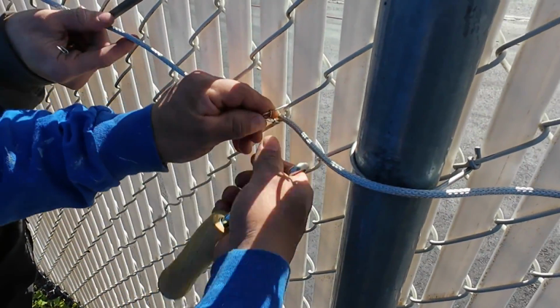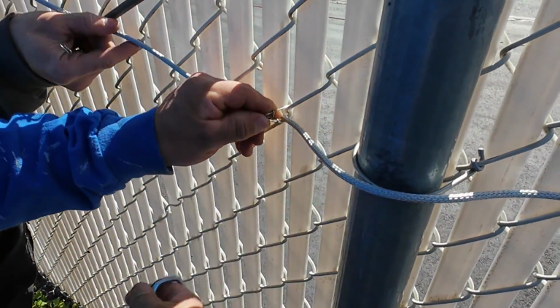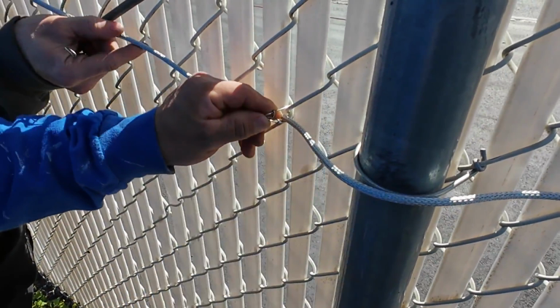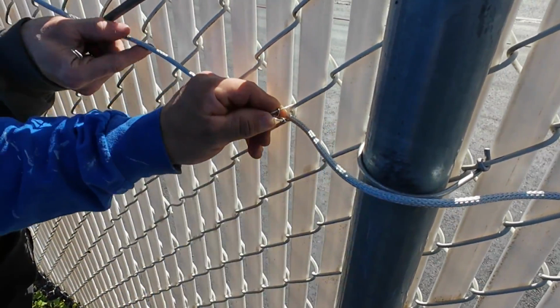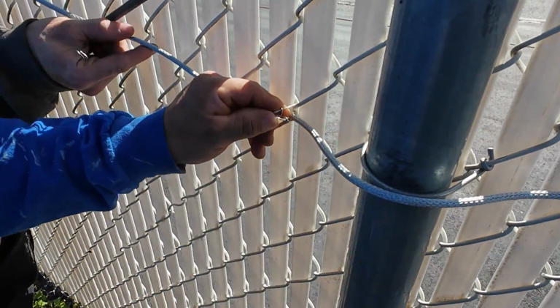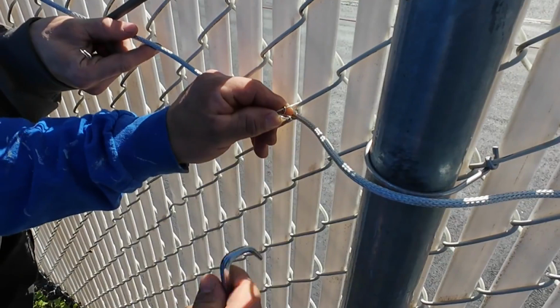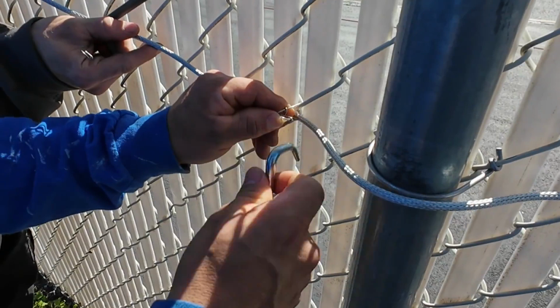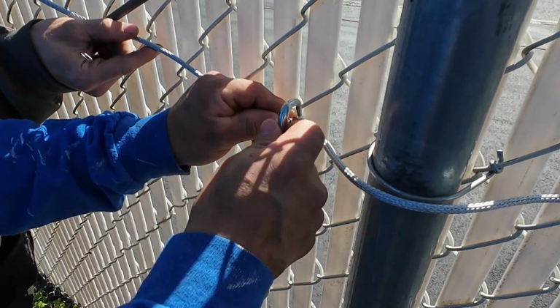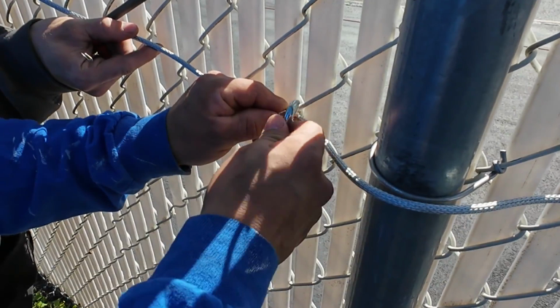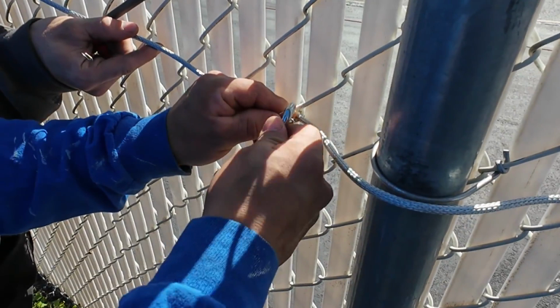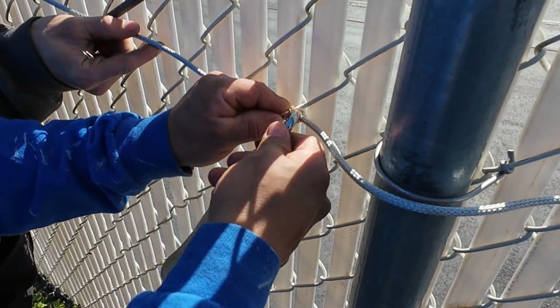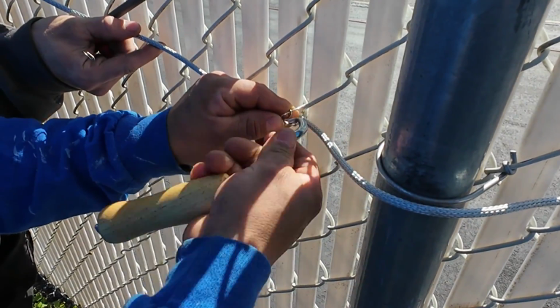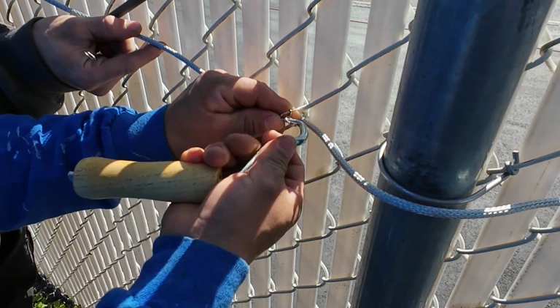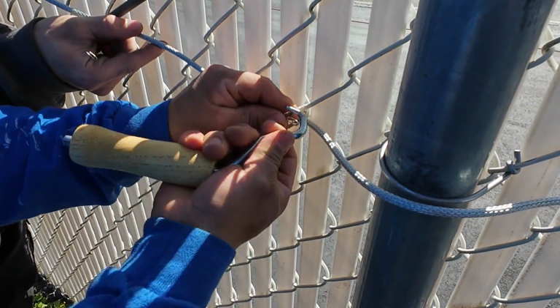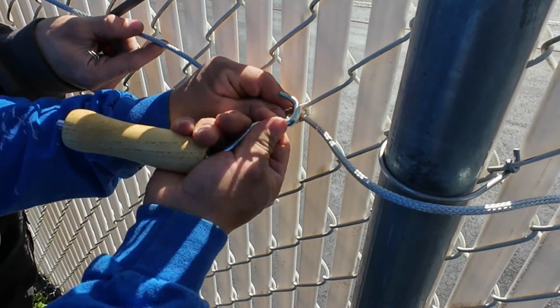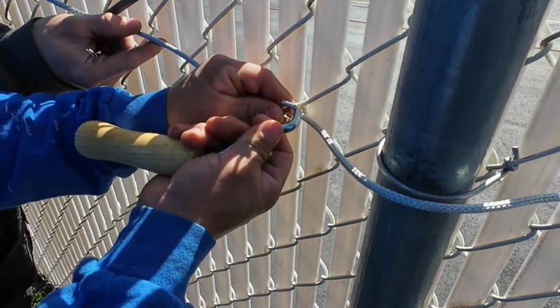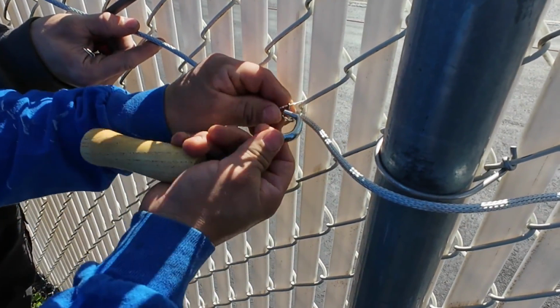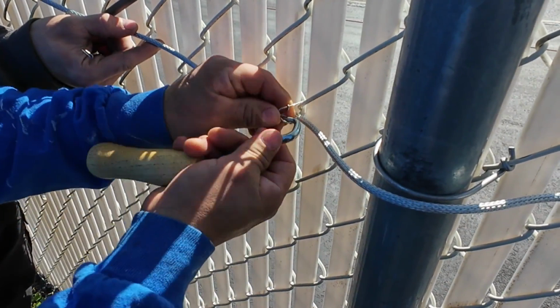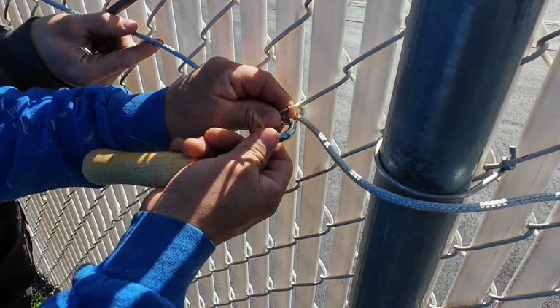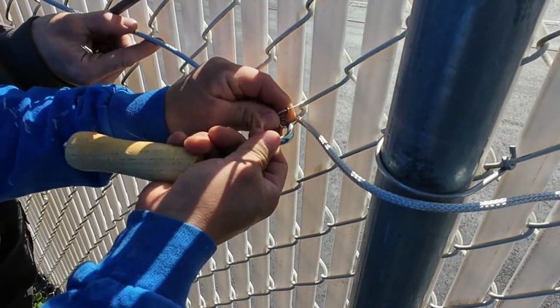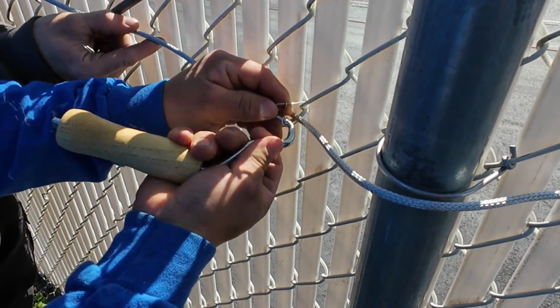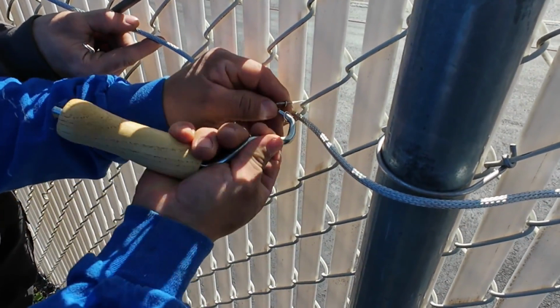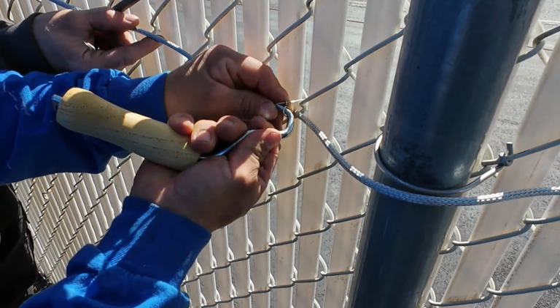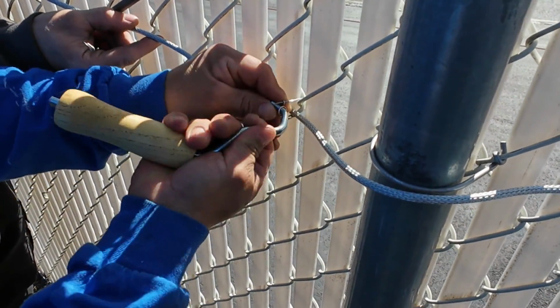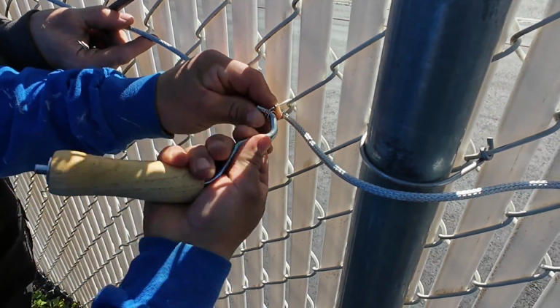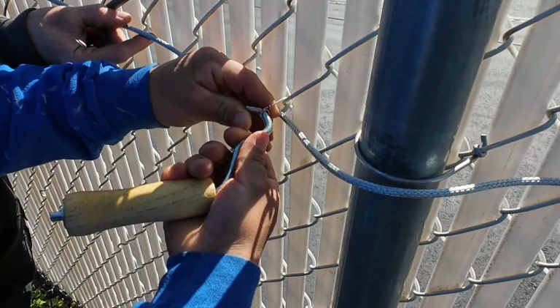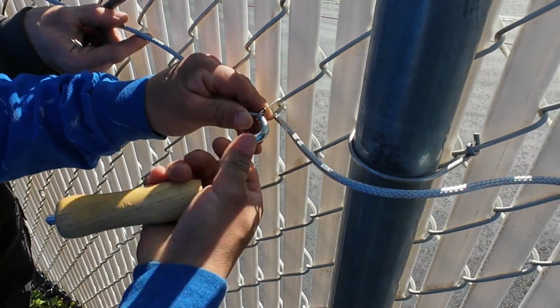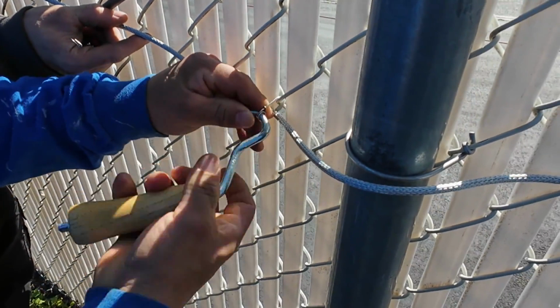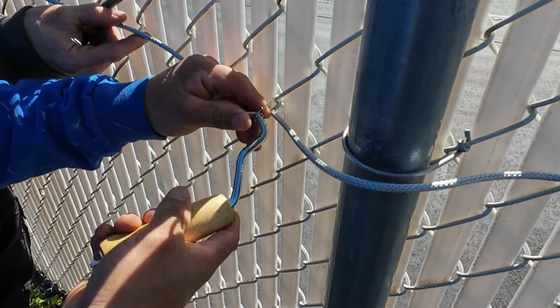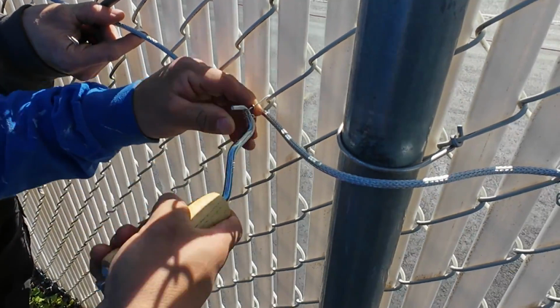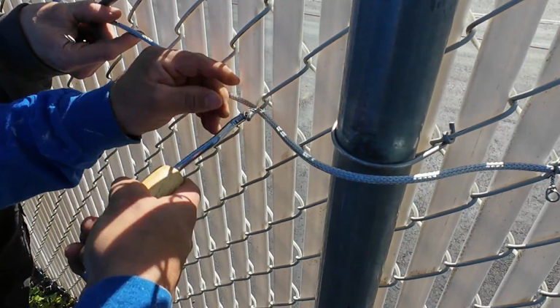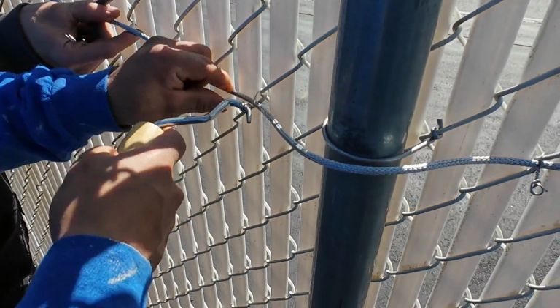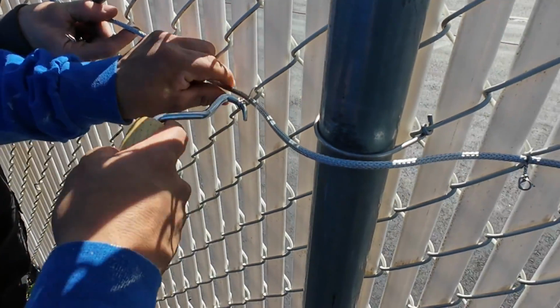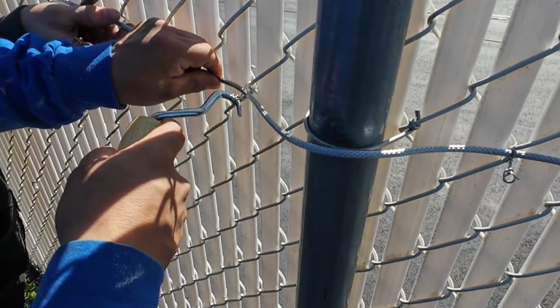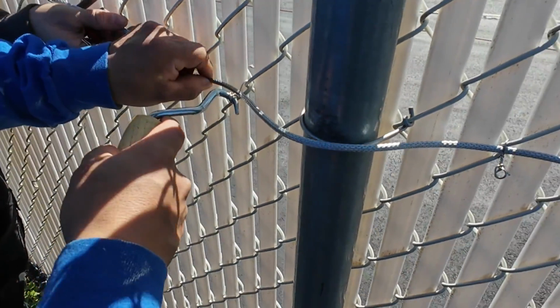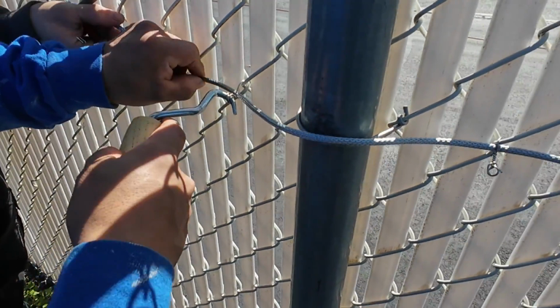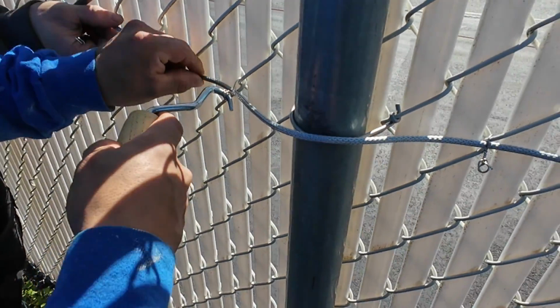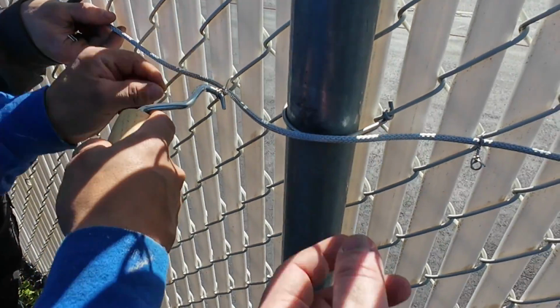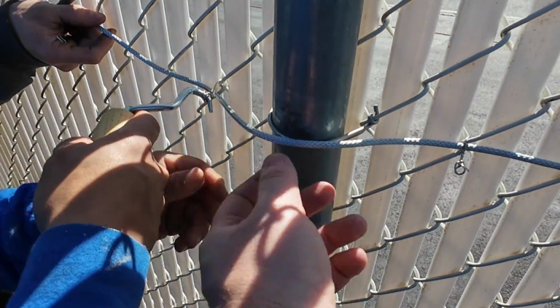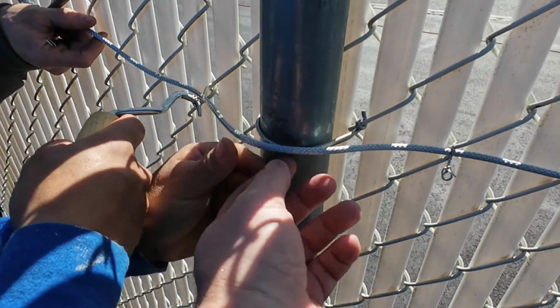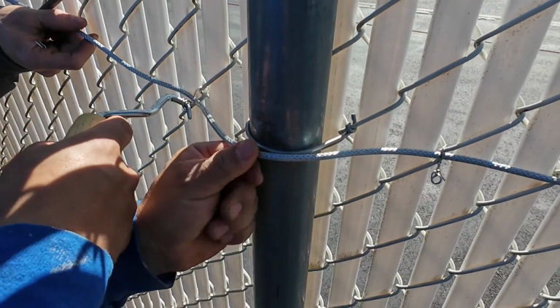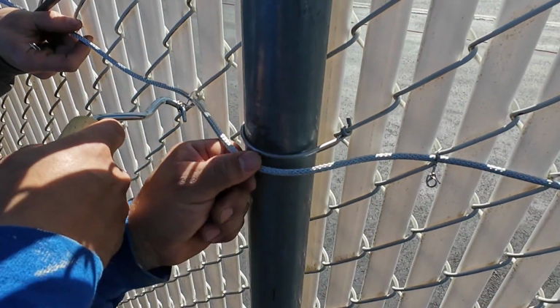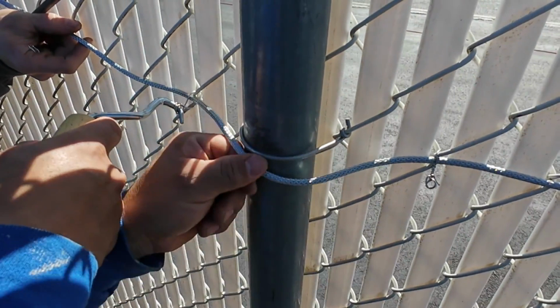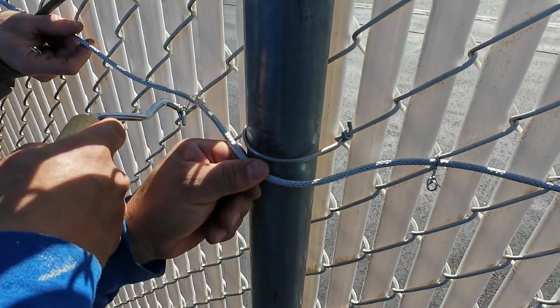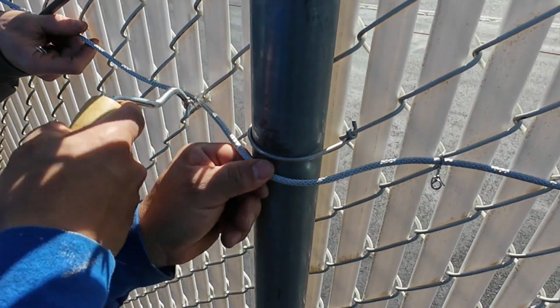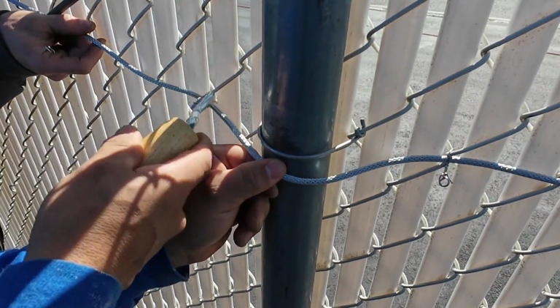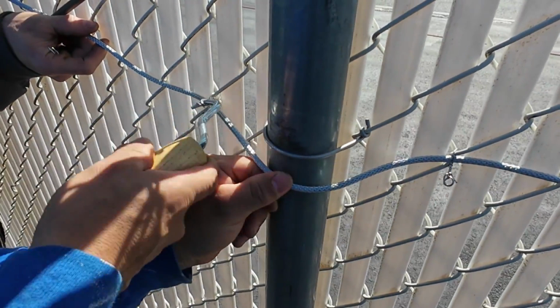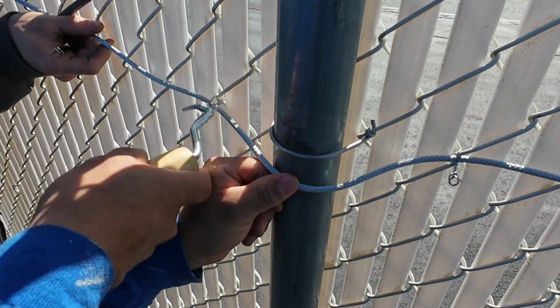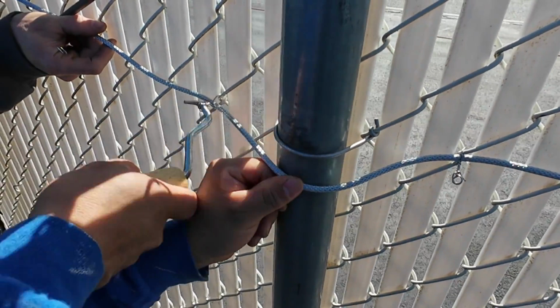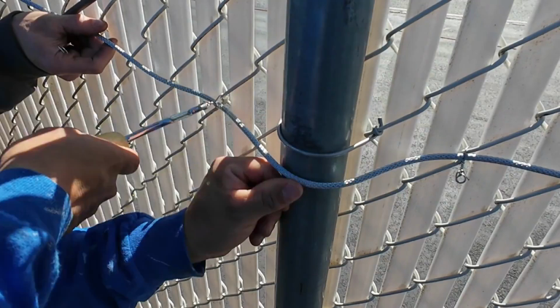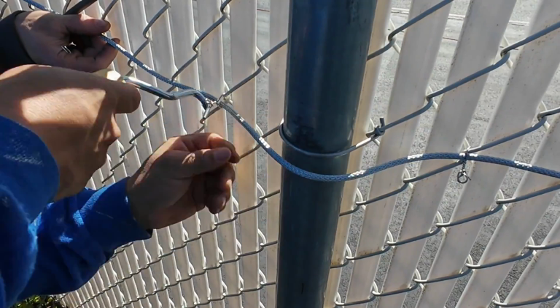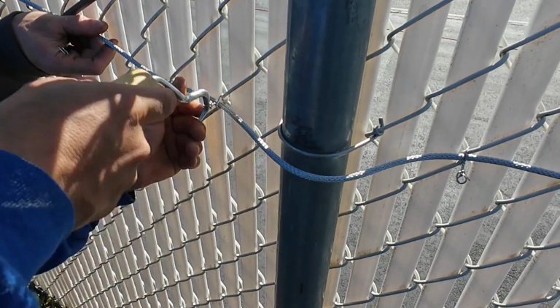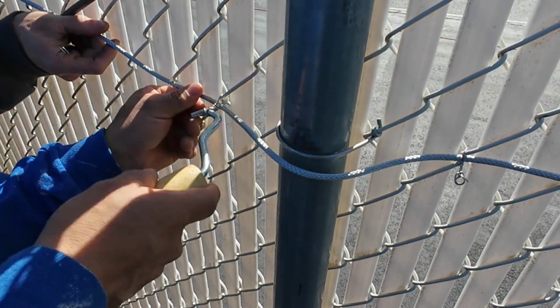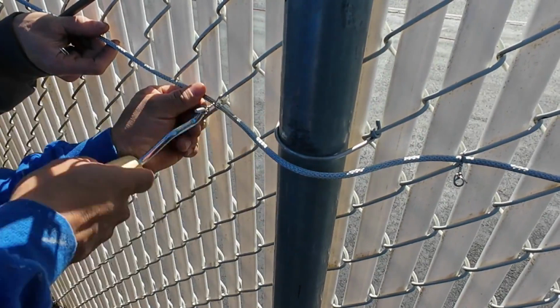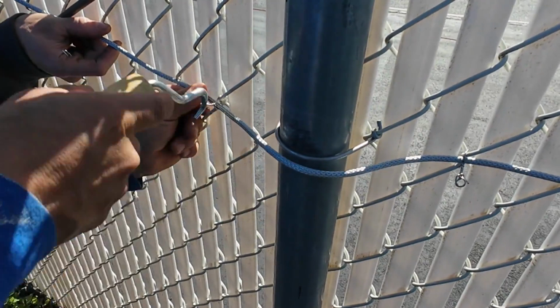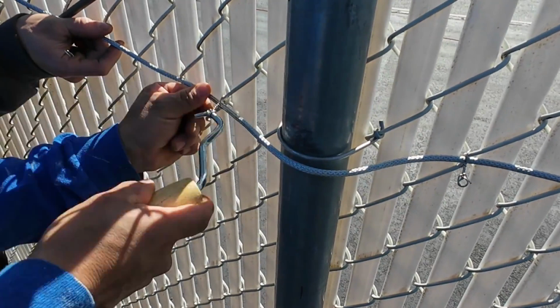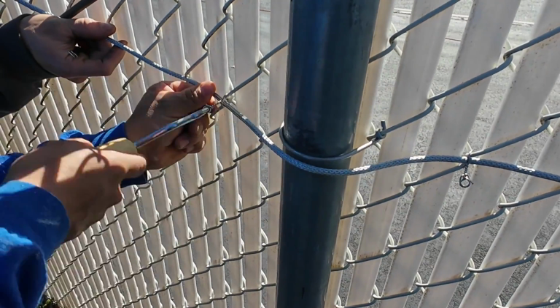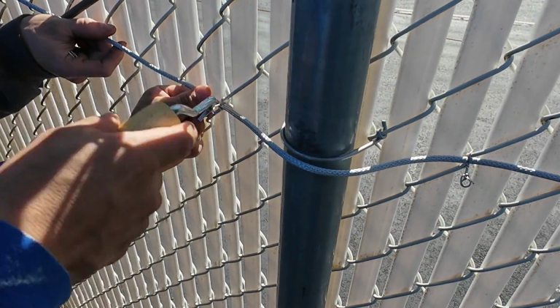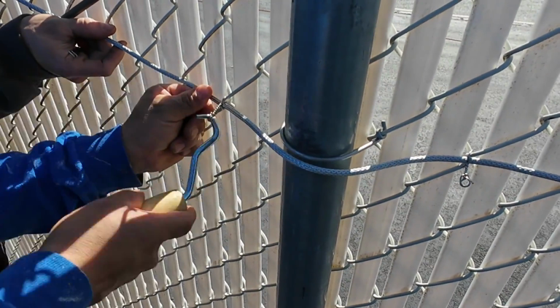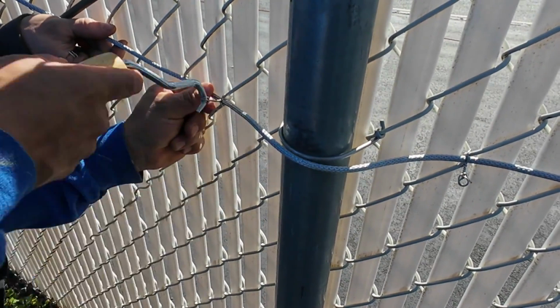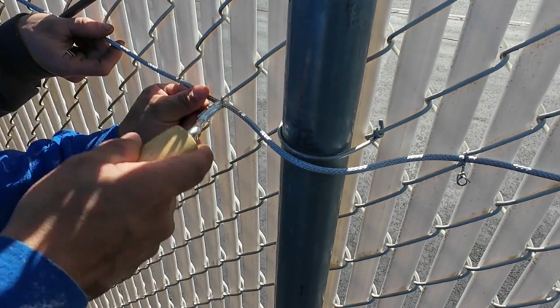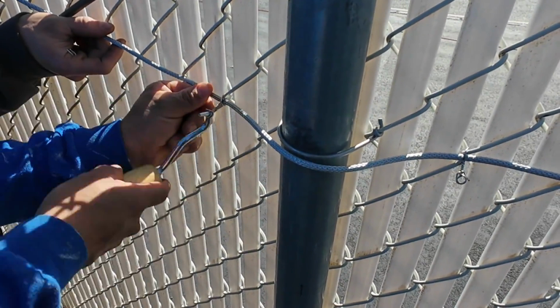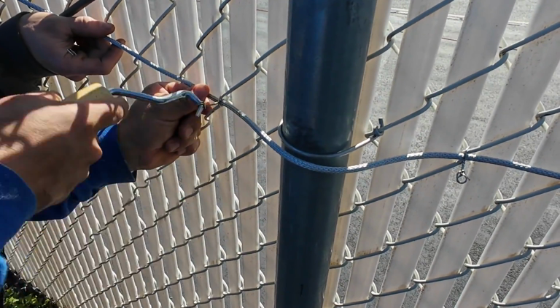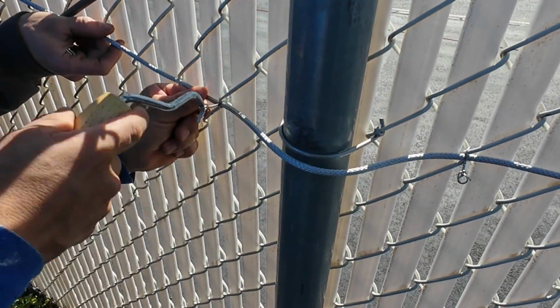When securing the cable around poles, leave a two-finger gap. This slack lets the cable move with the fence in windy conditions.